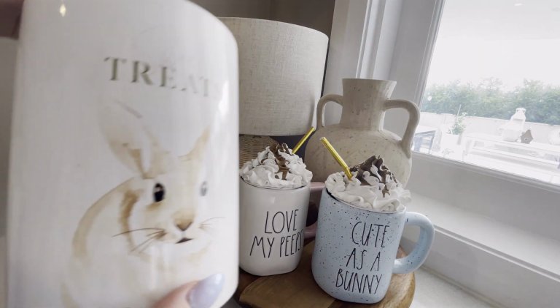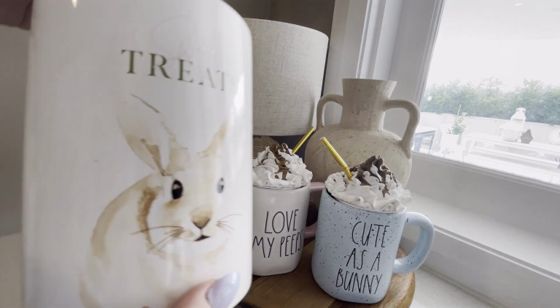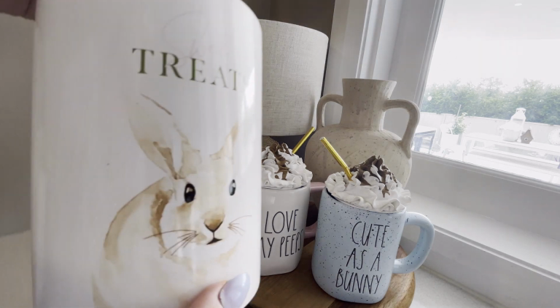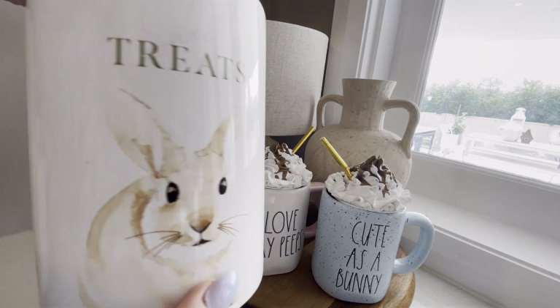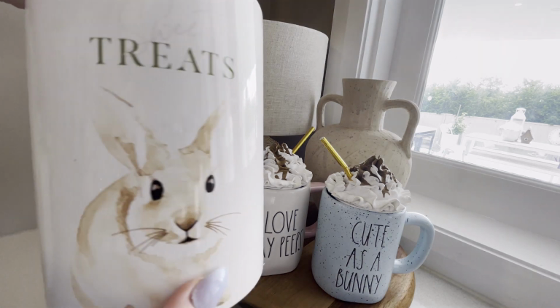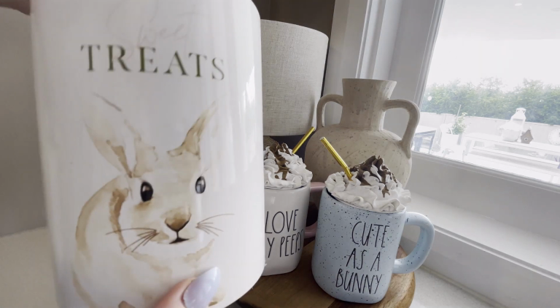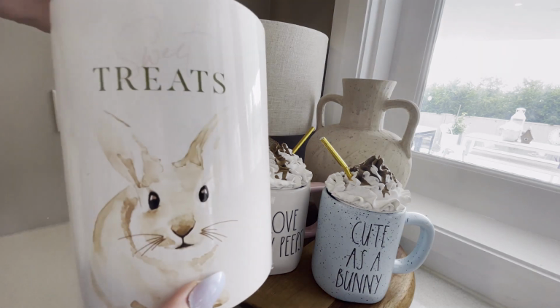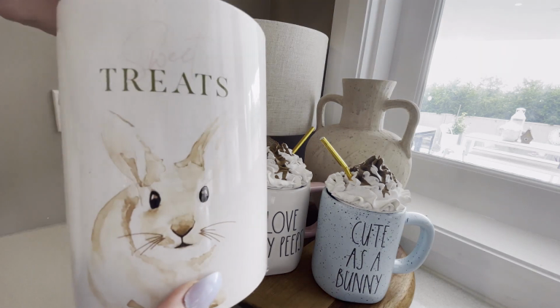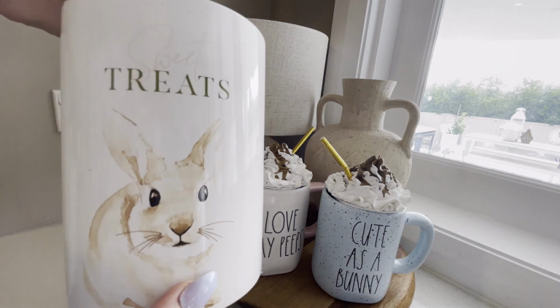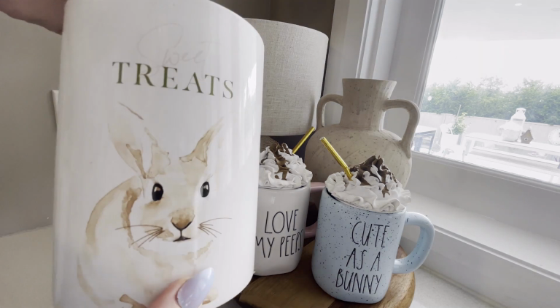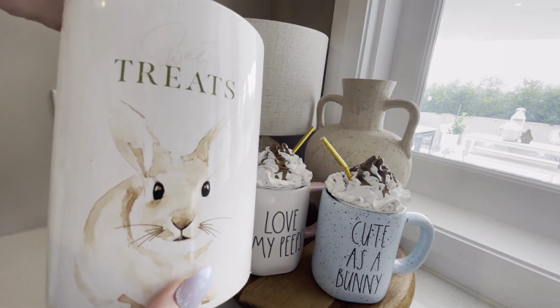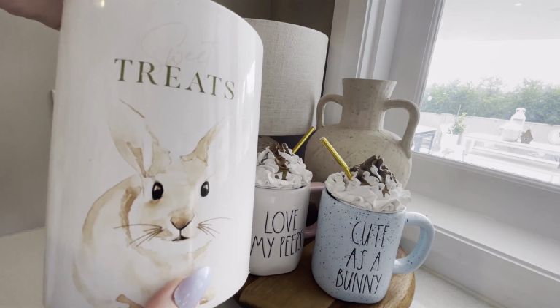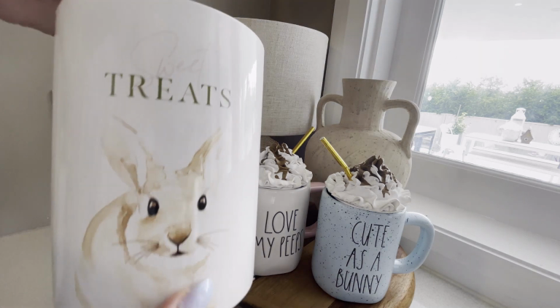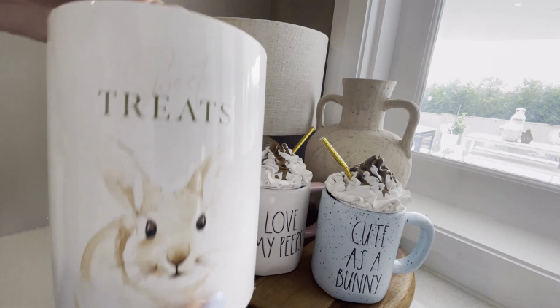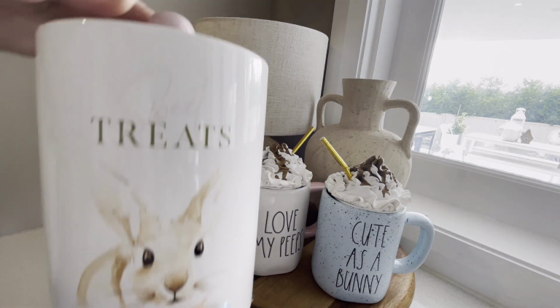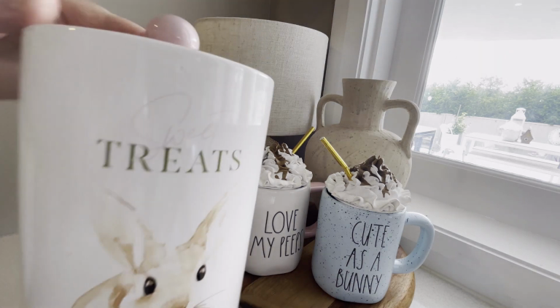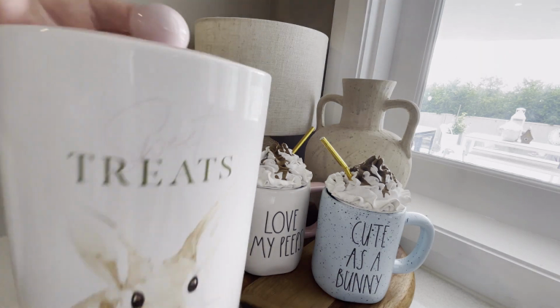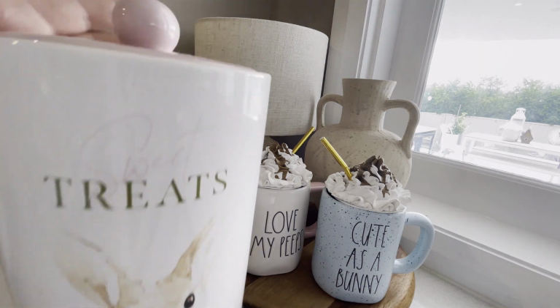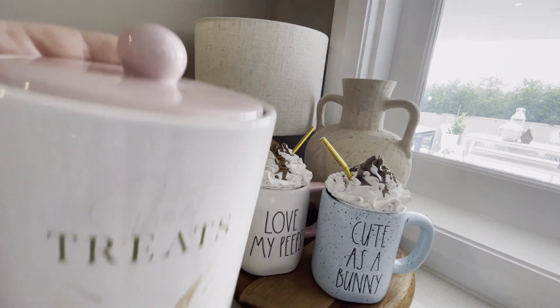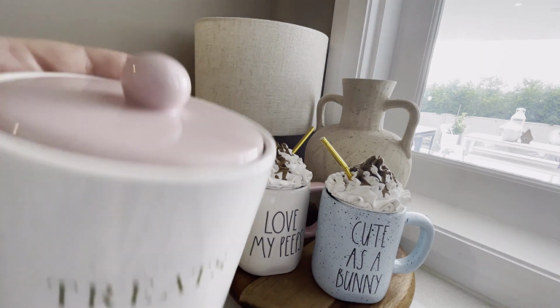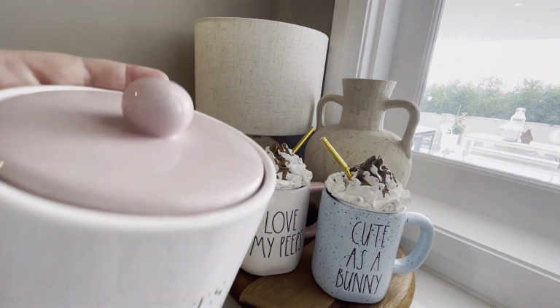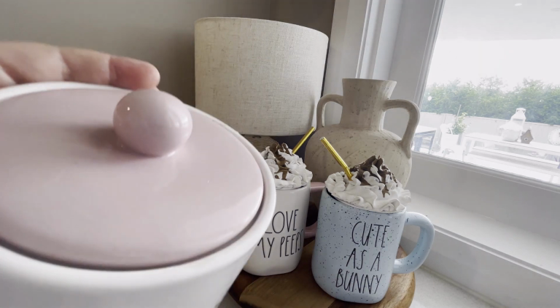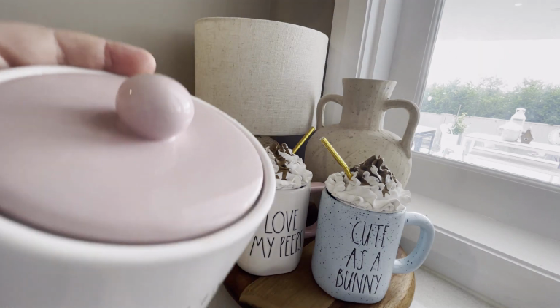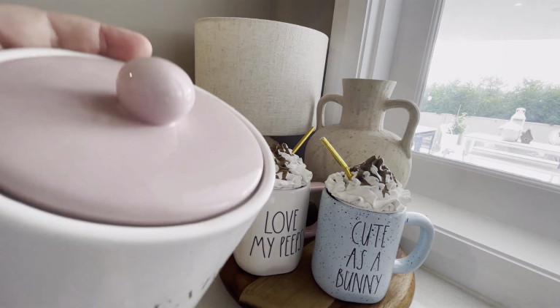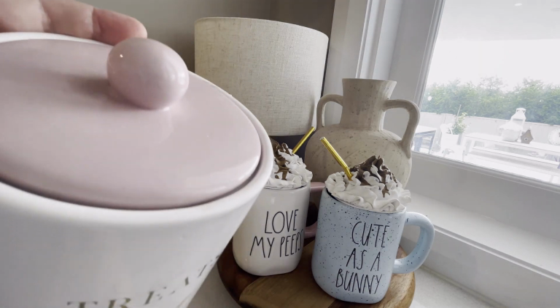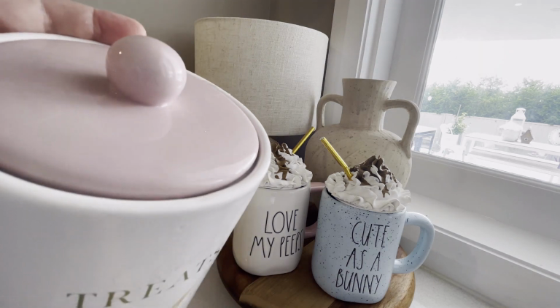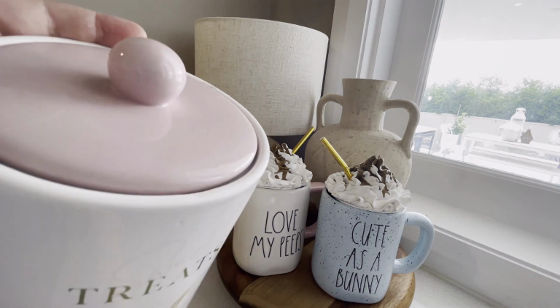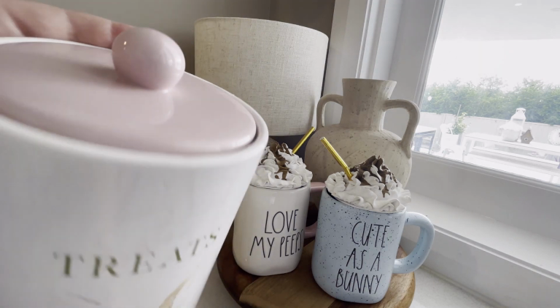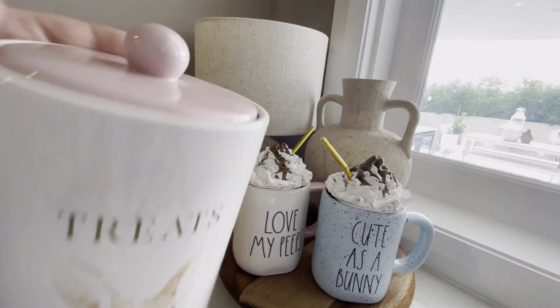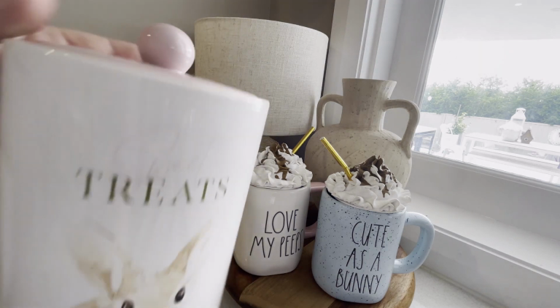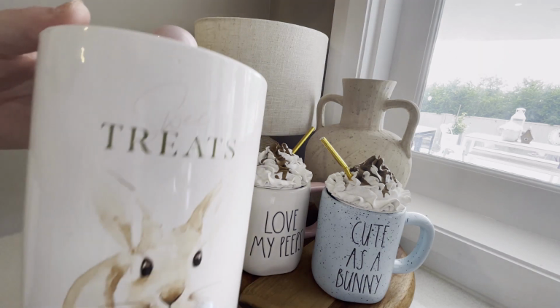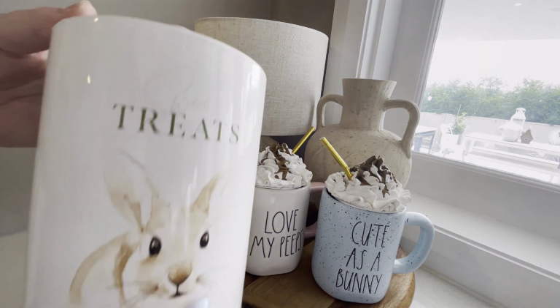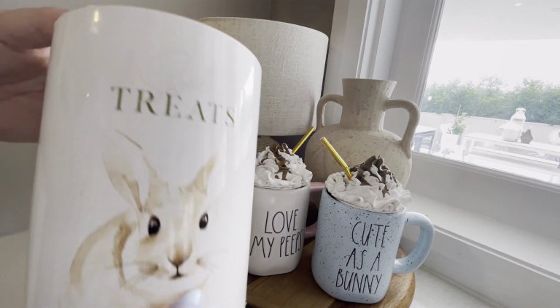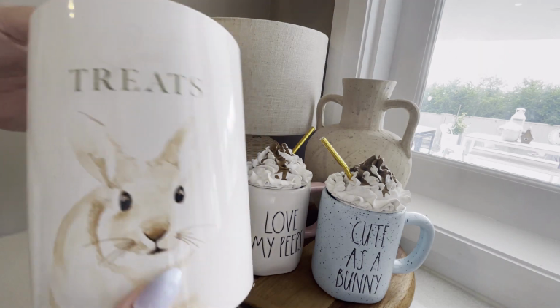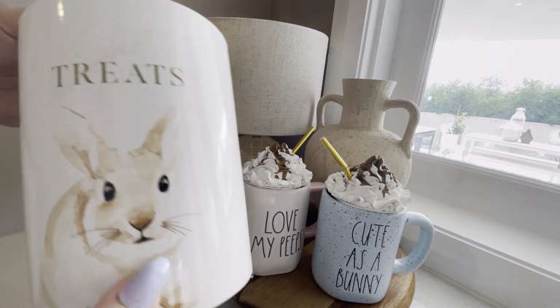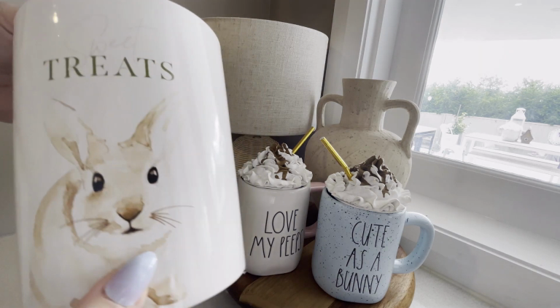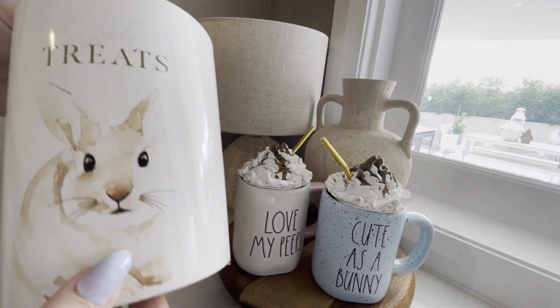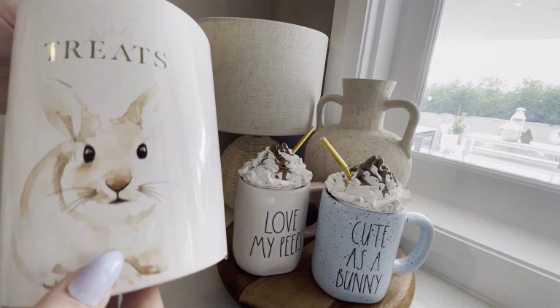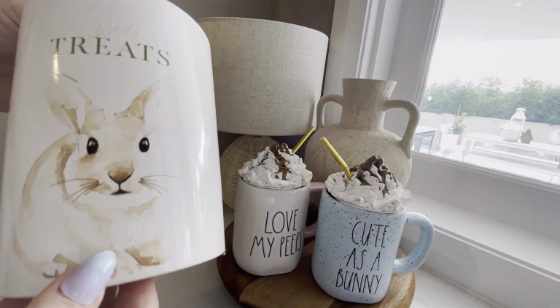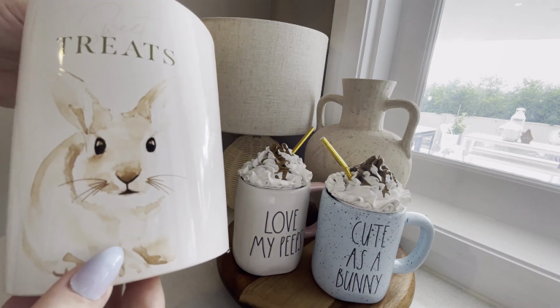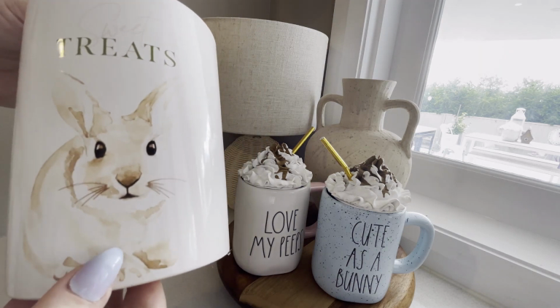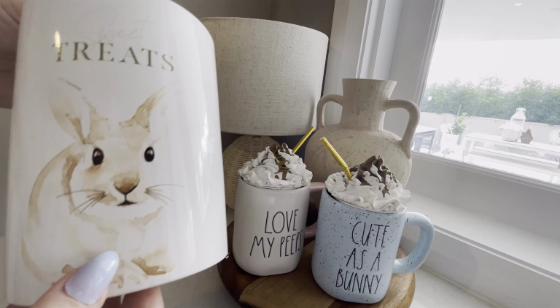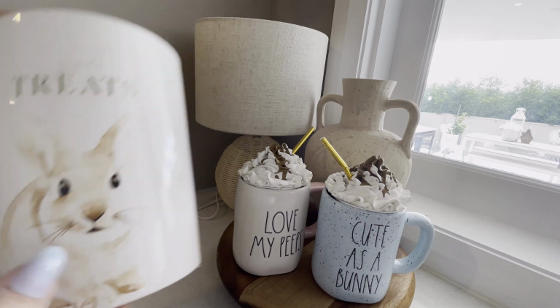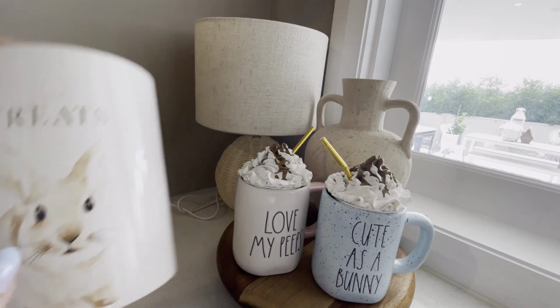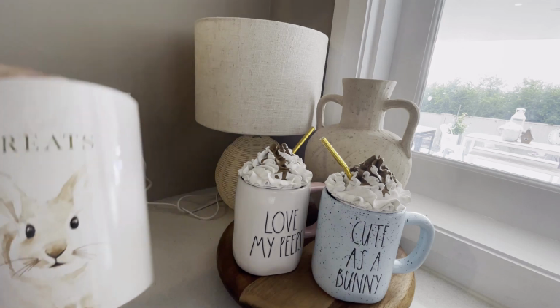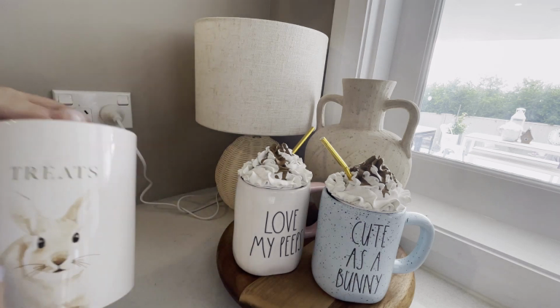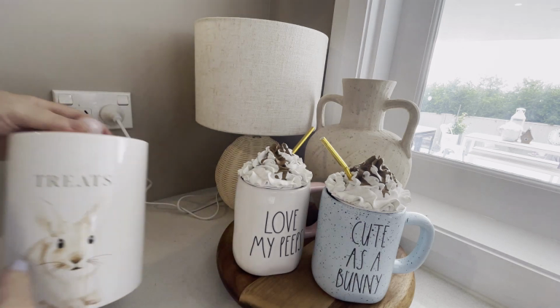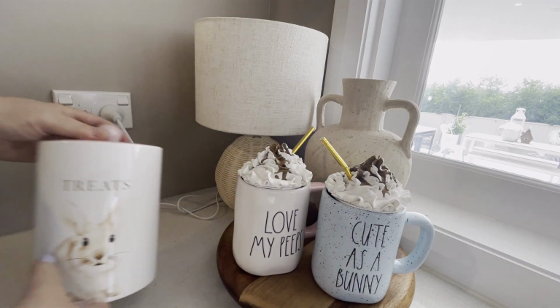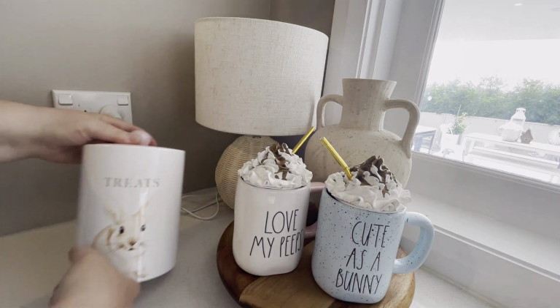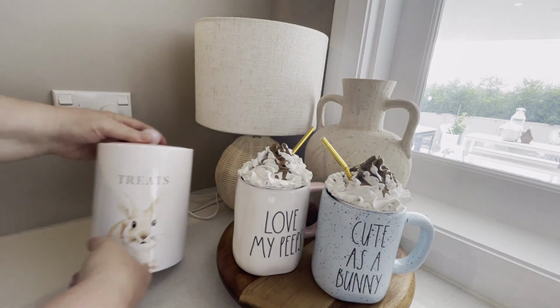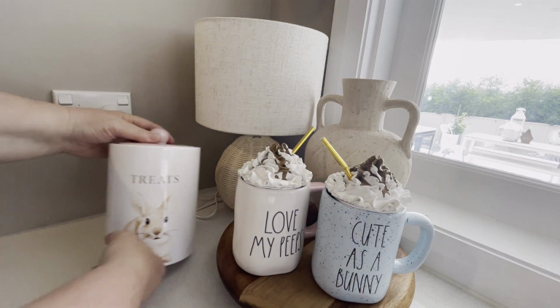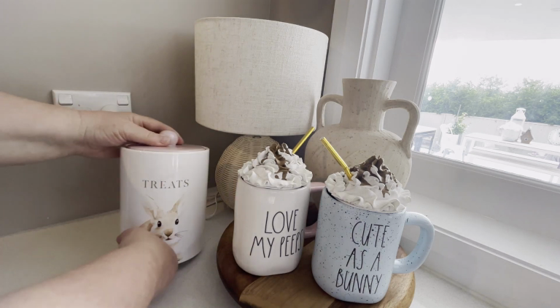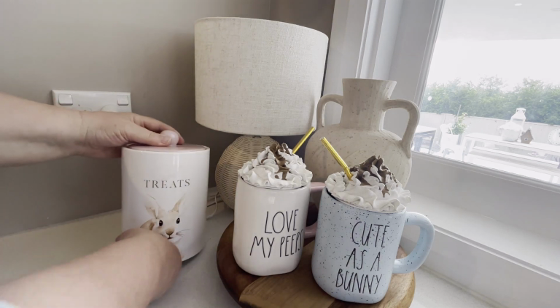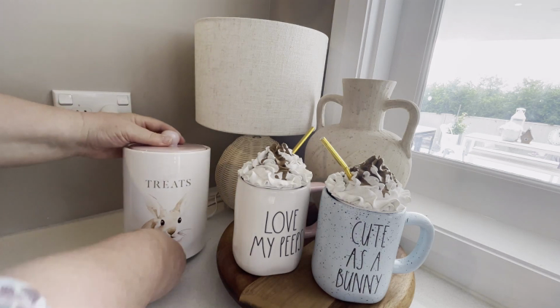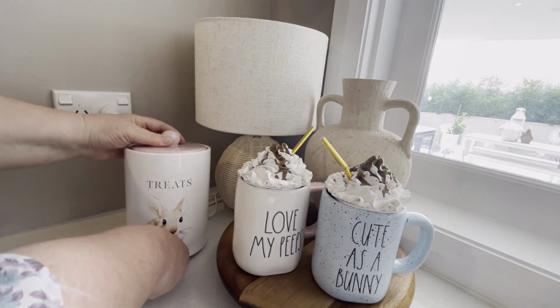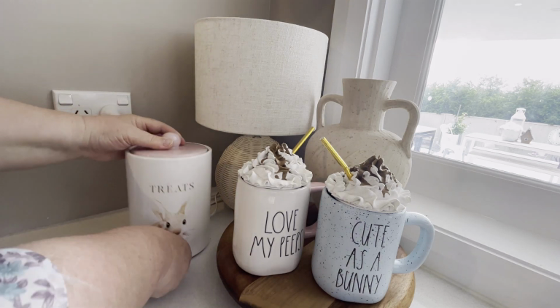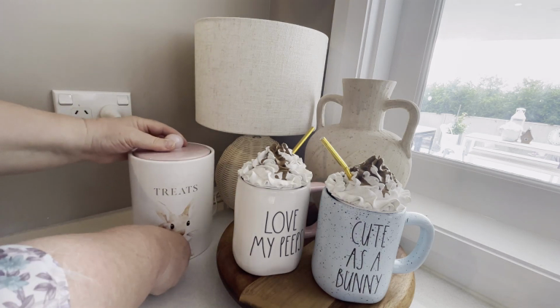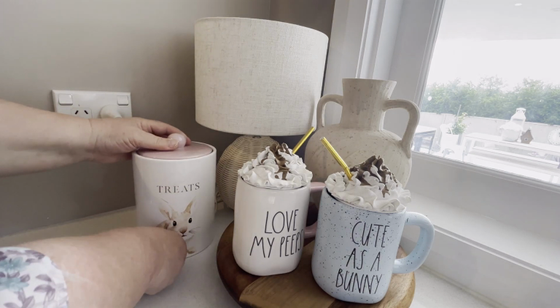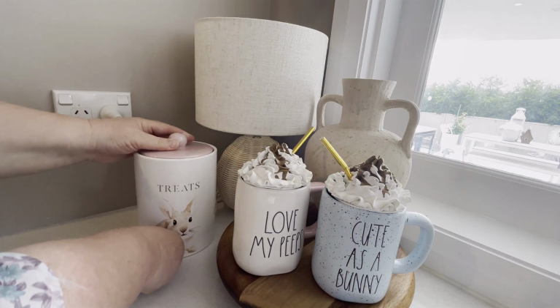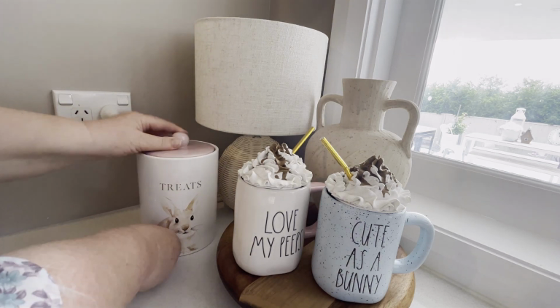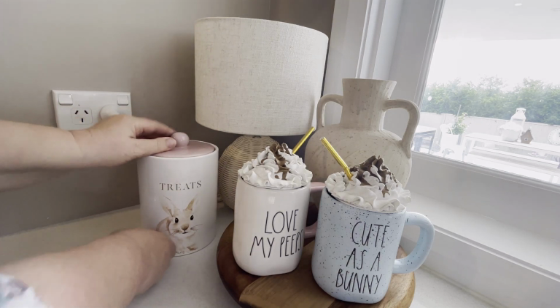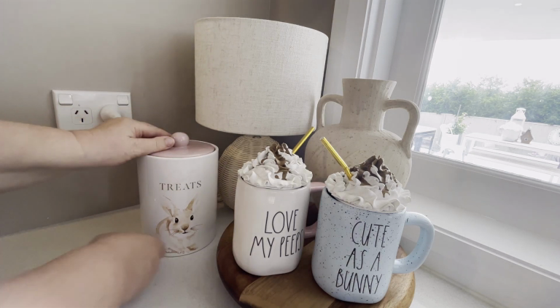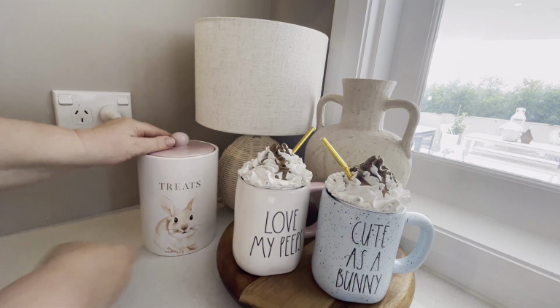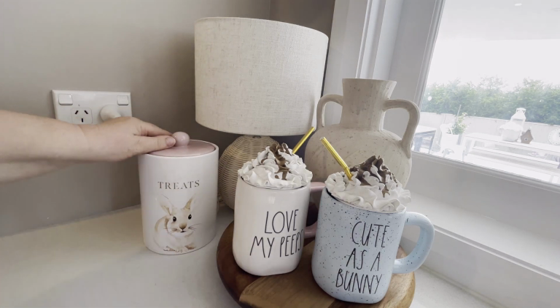I also added this cute little treats canister from Kmart last year to my rattan mugs.